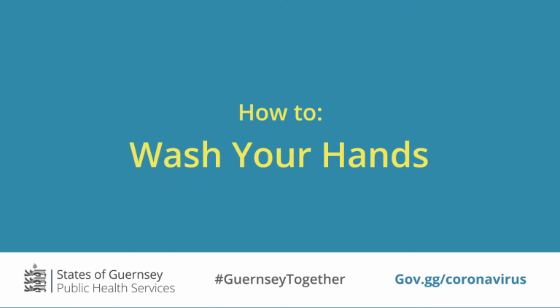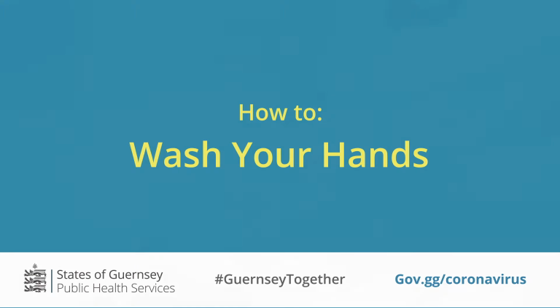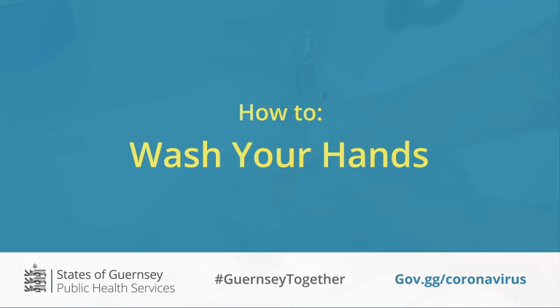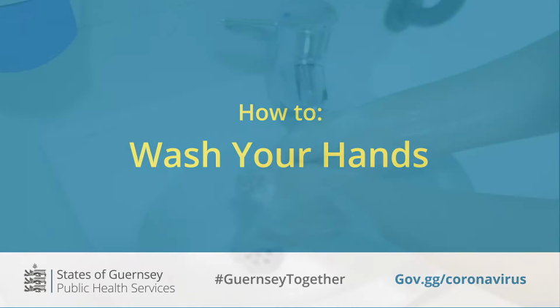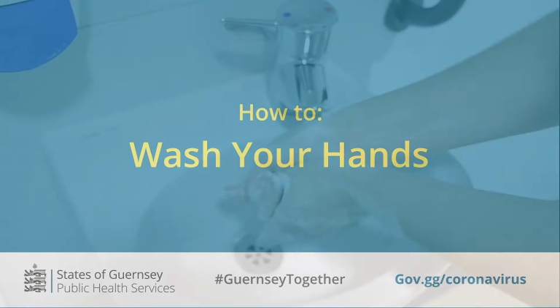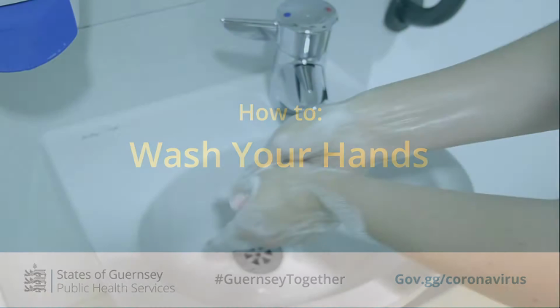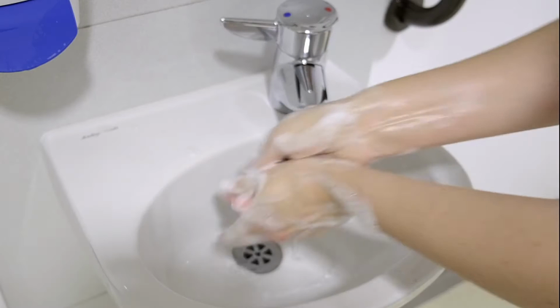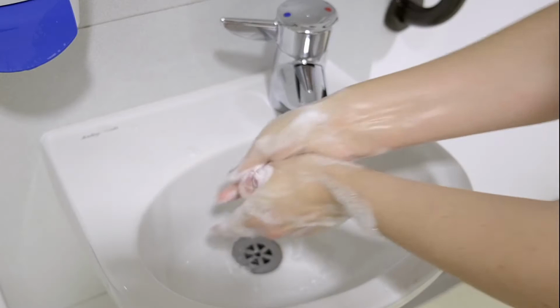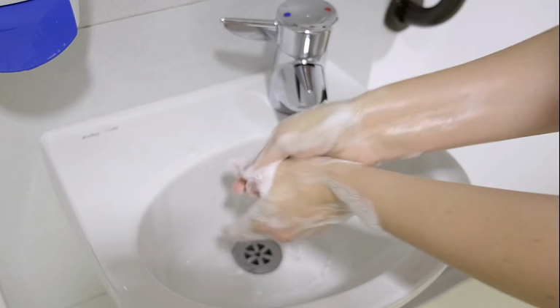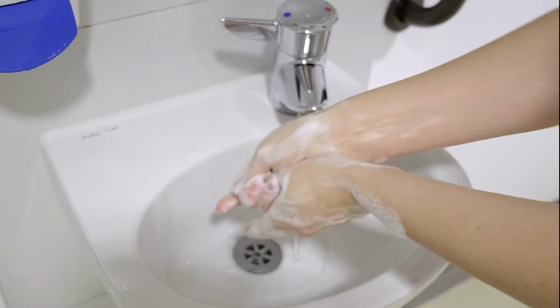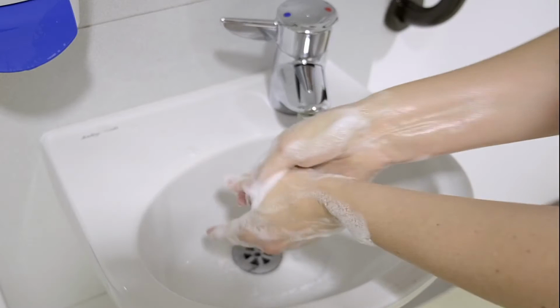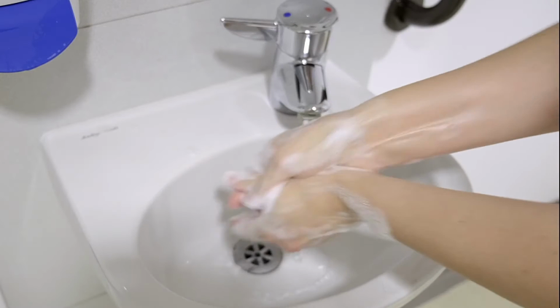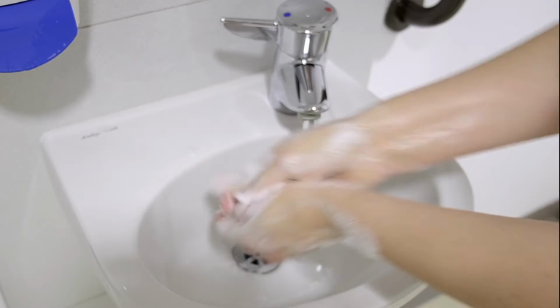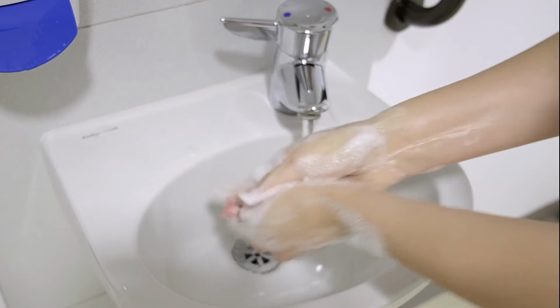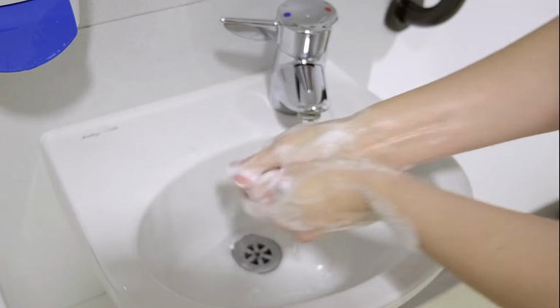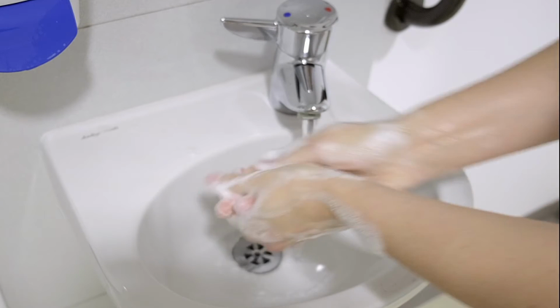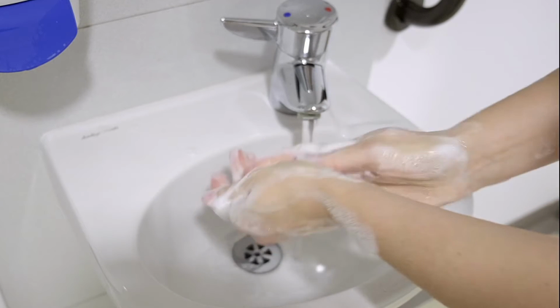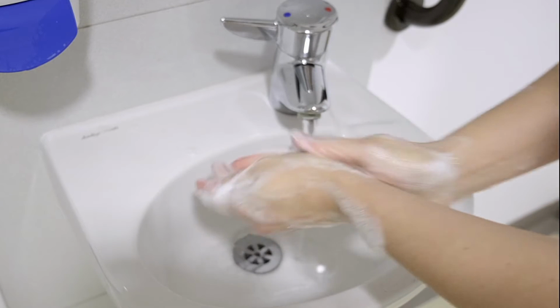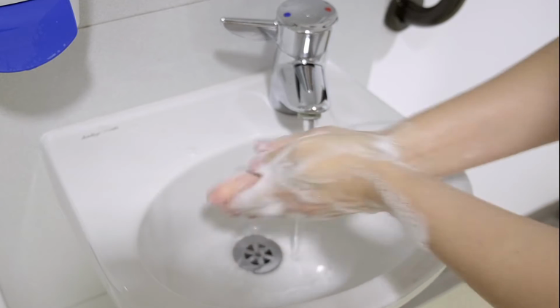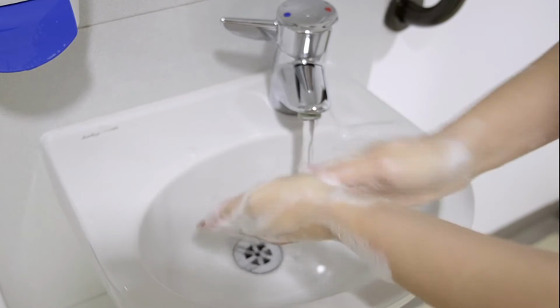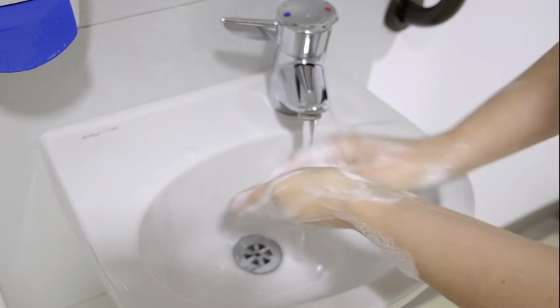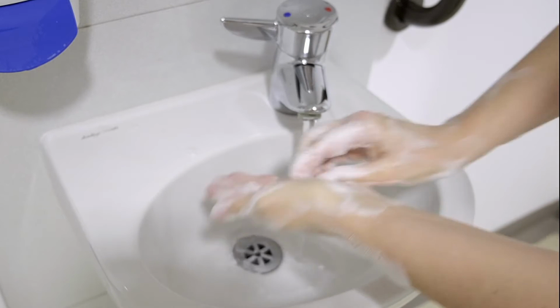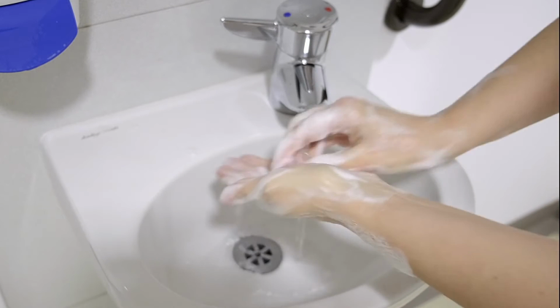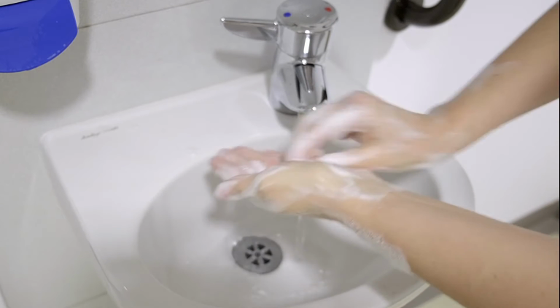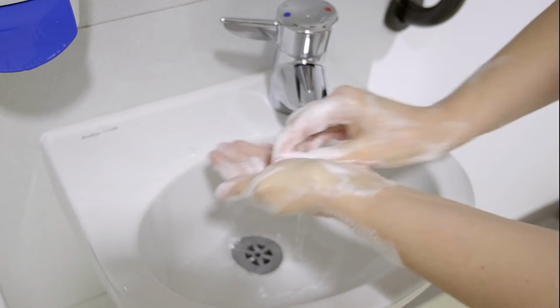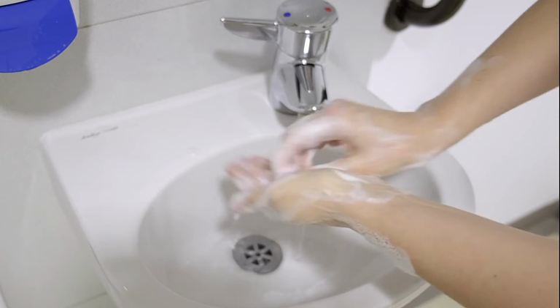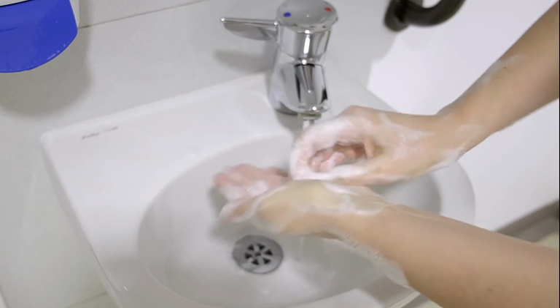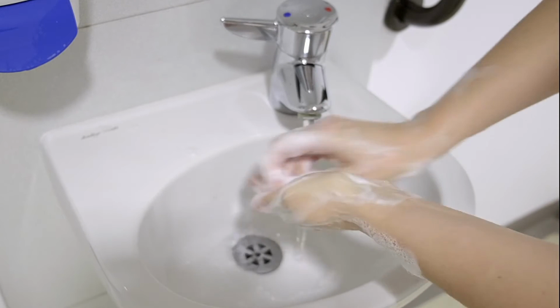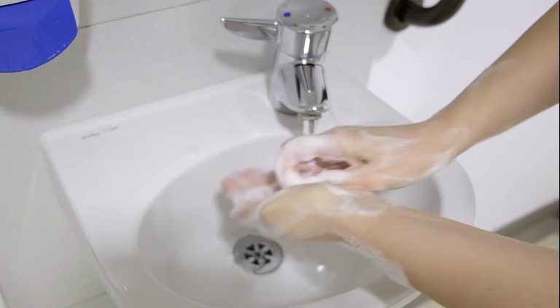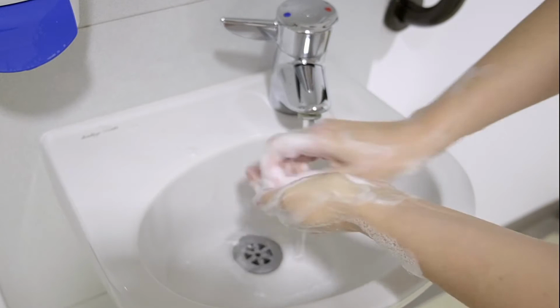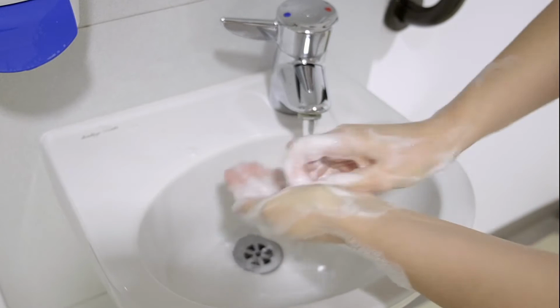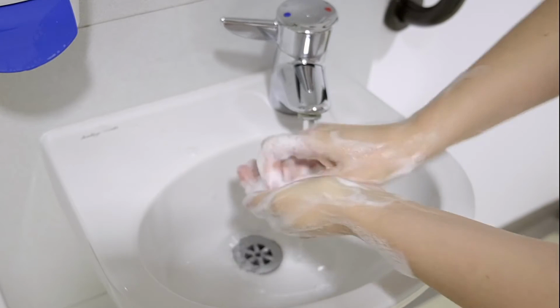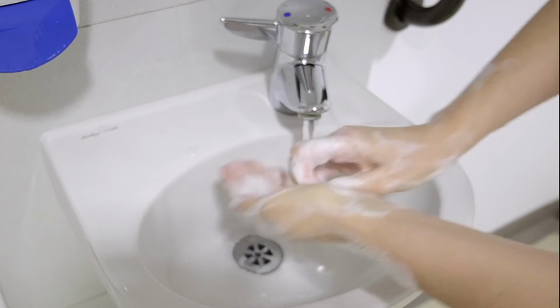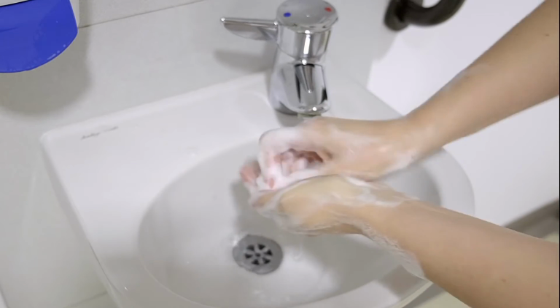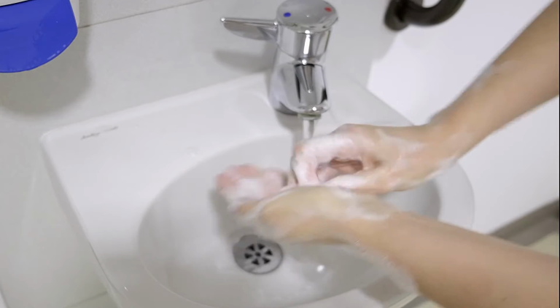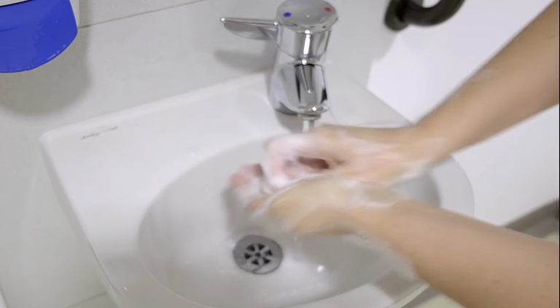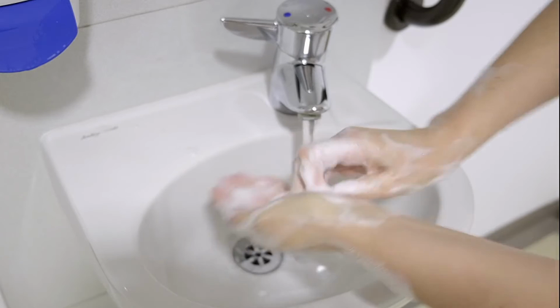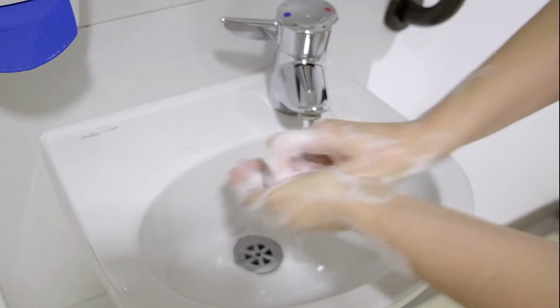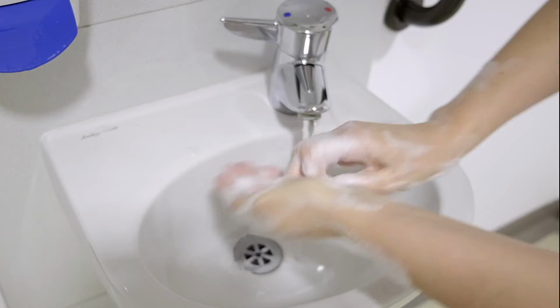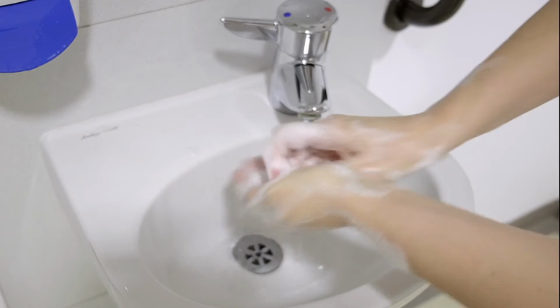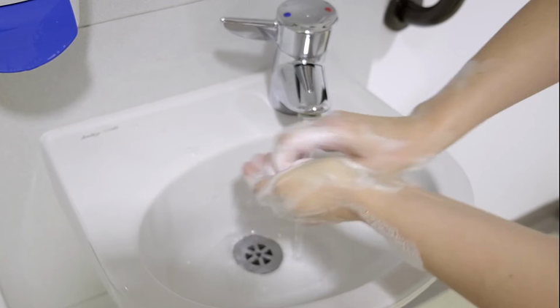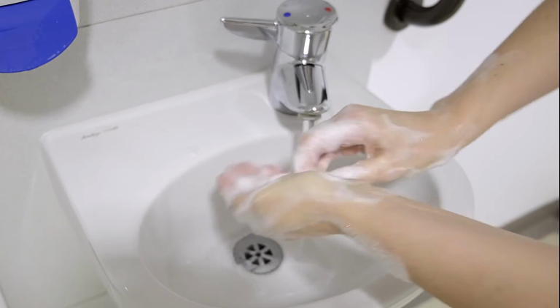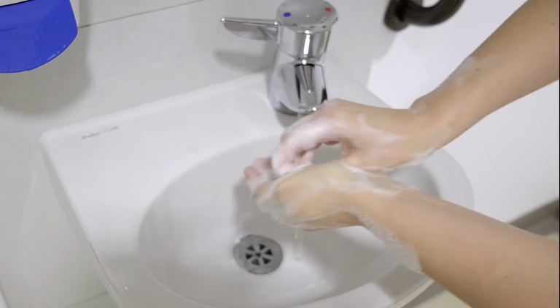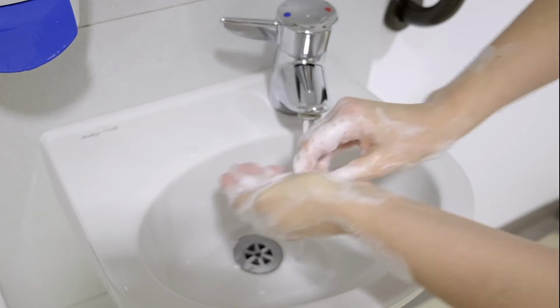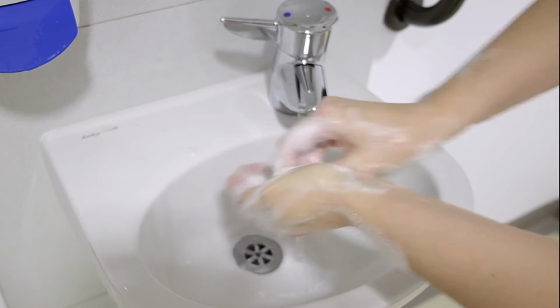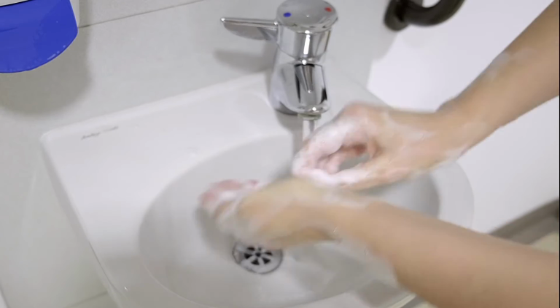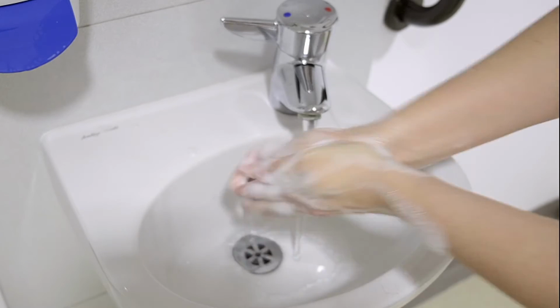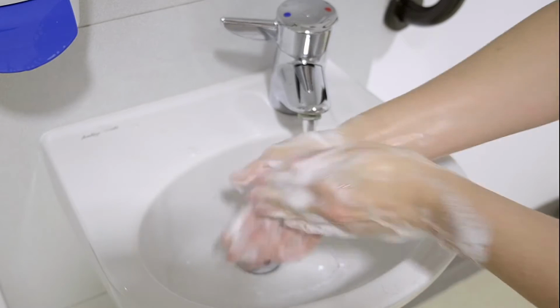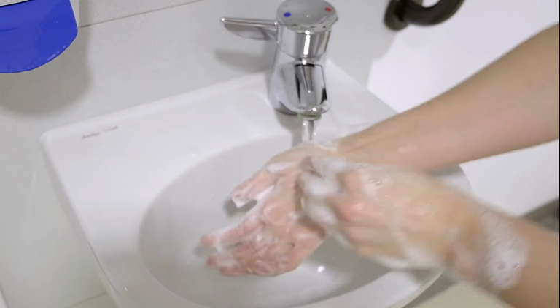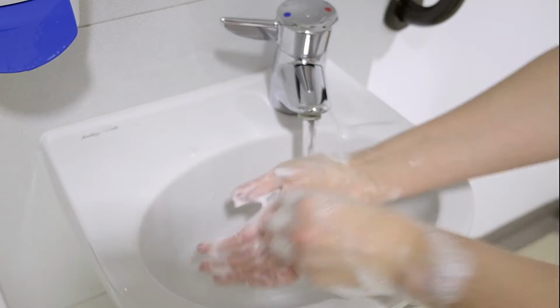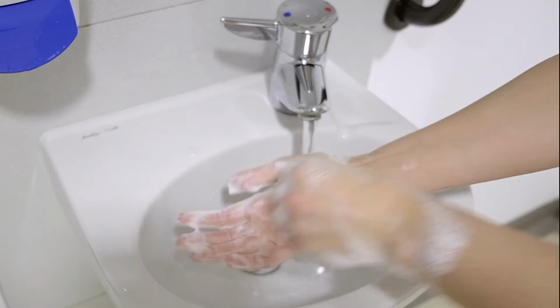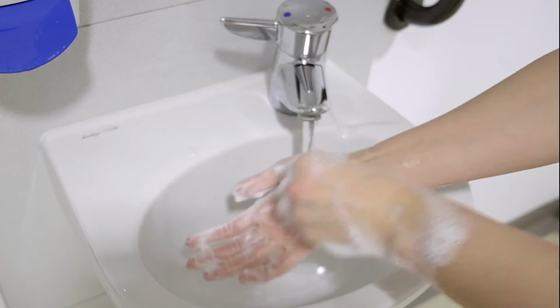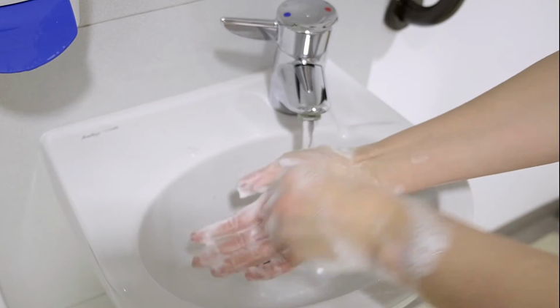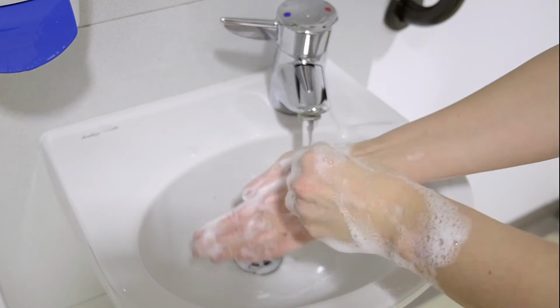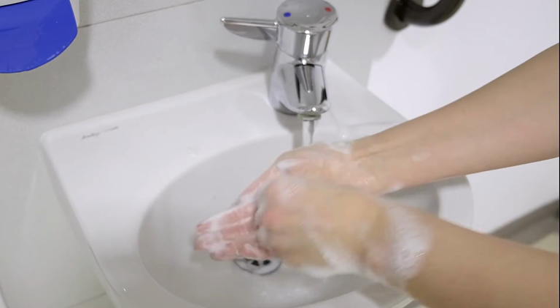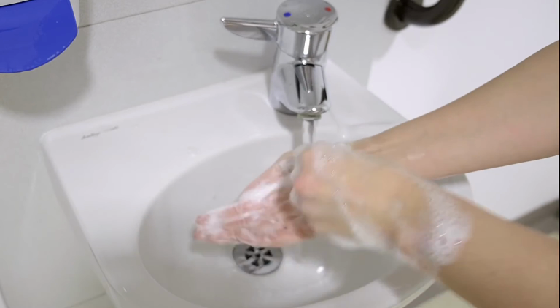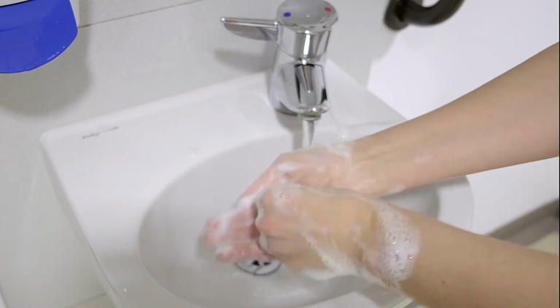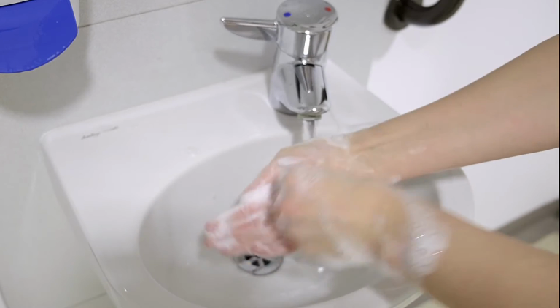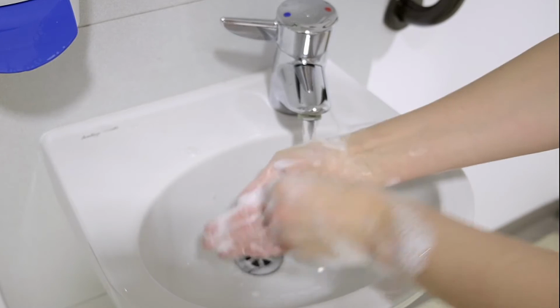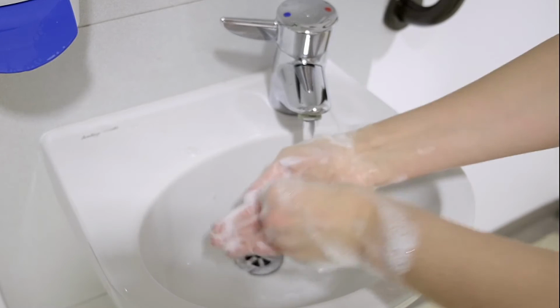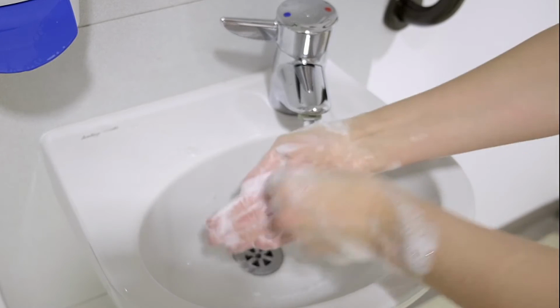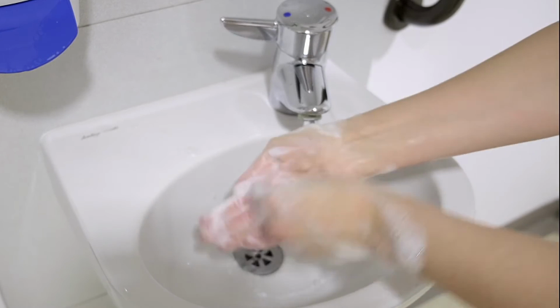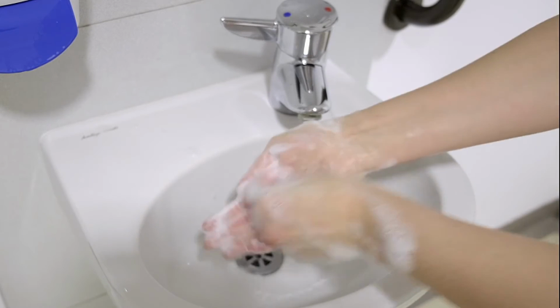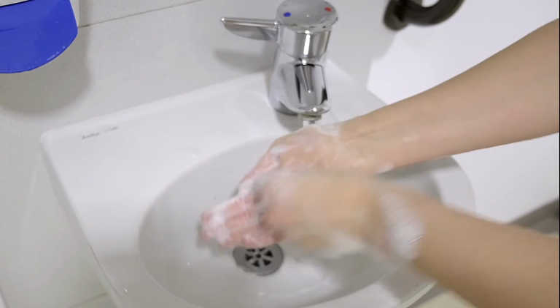Hand washing should take you about one minute. Use a timer or count from 1 to 10 in each of the following steps.